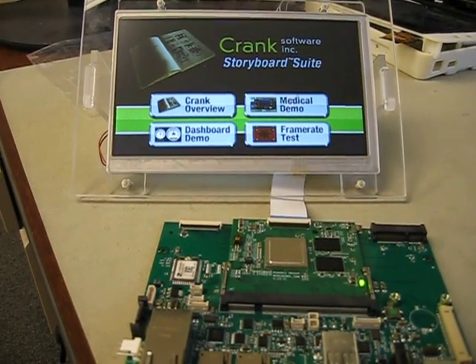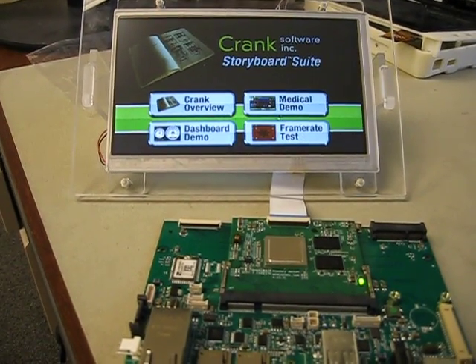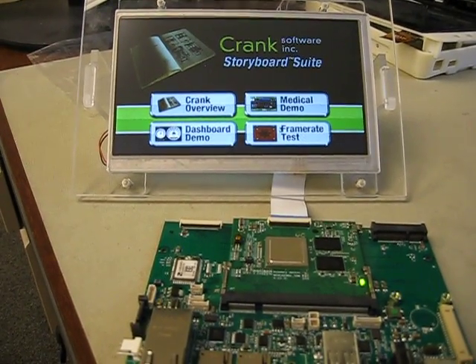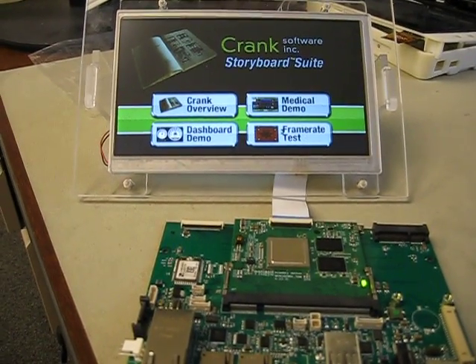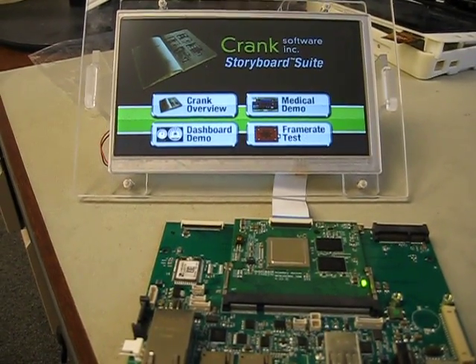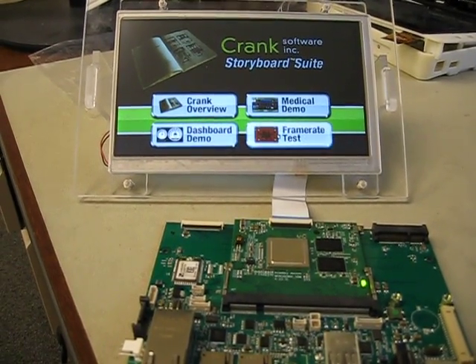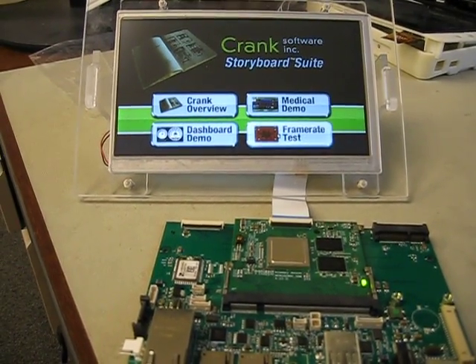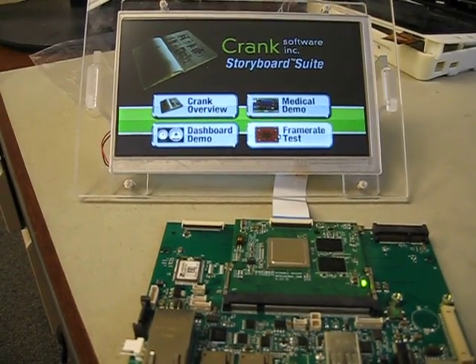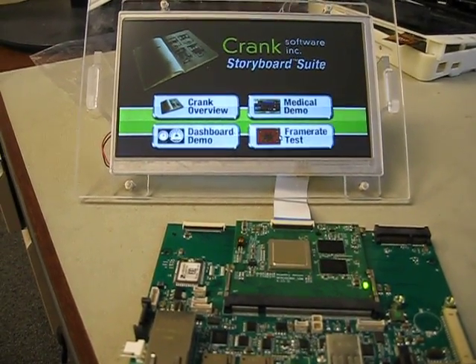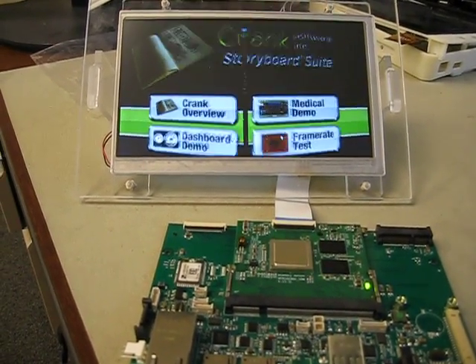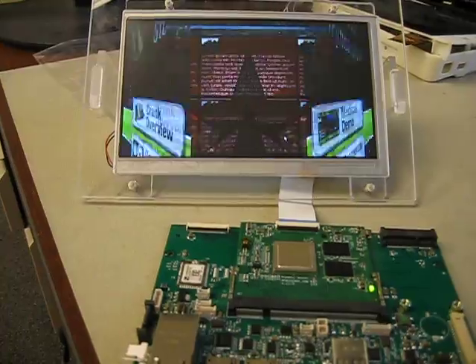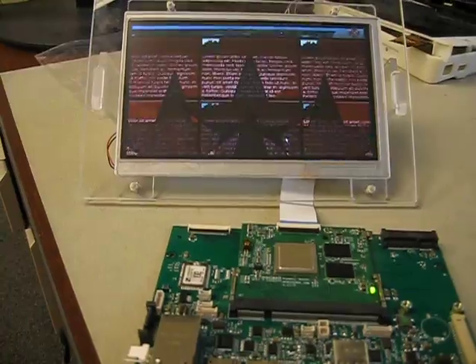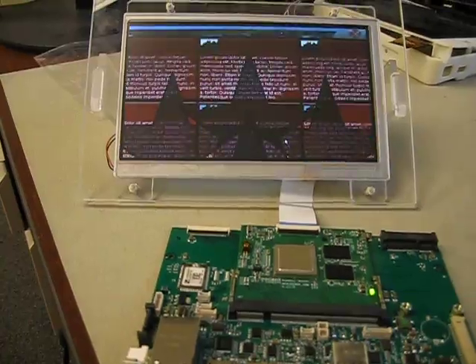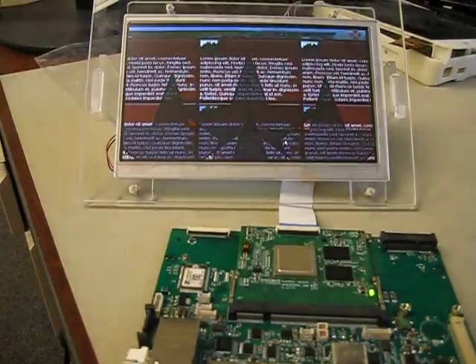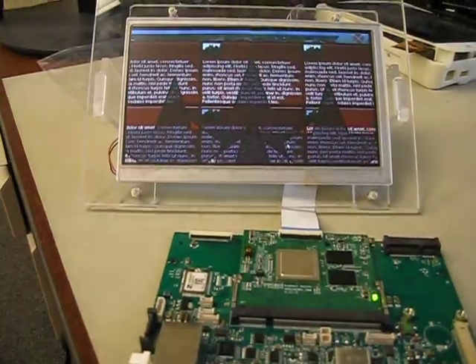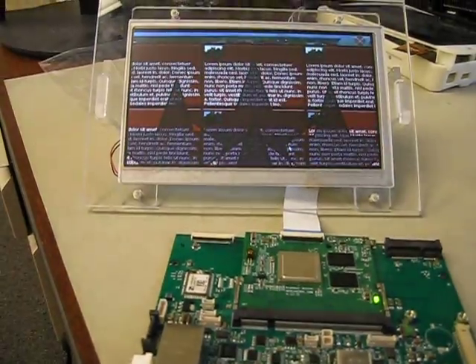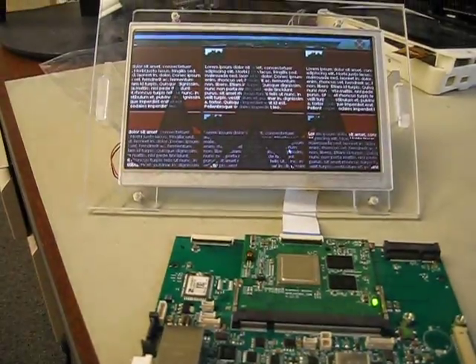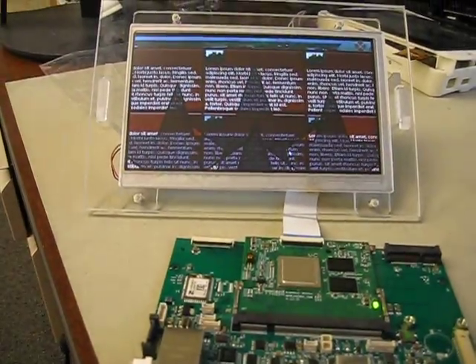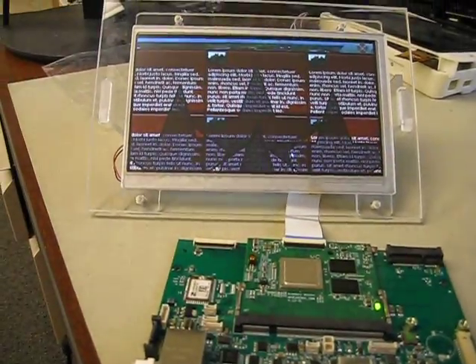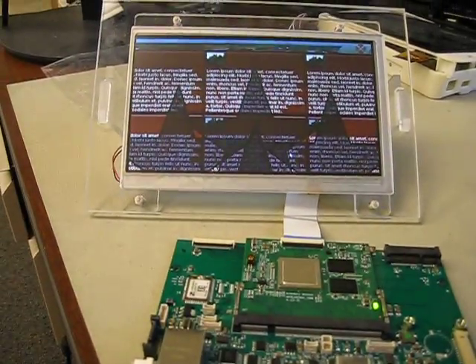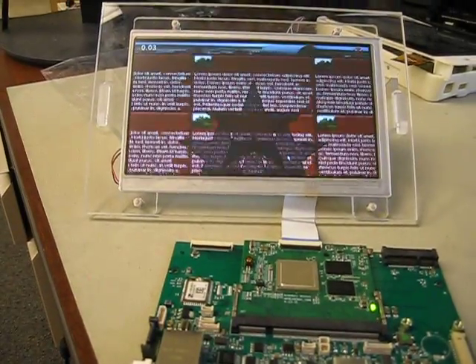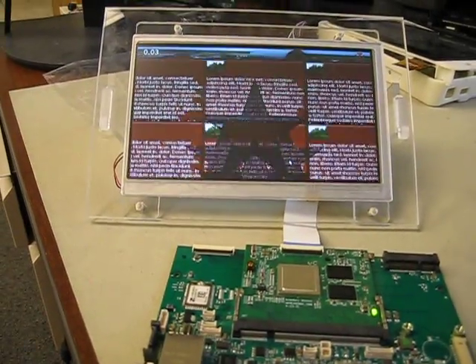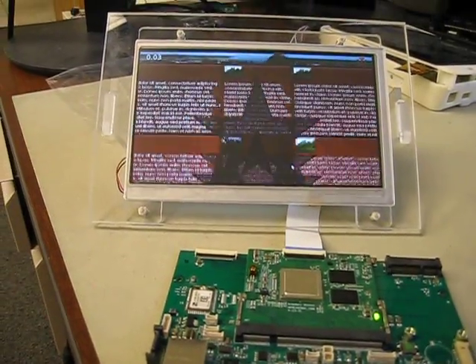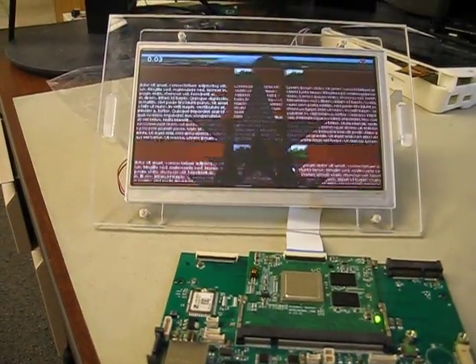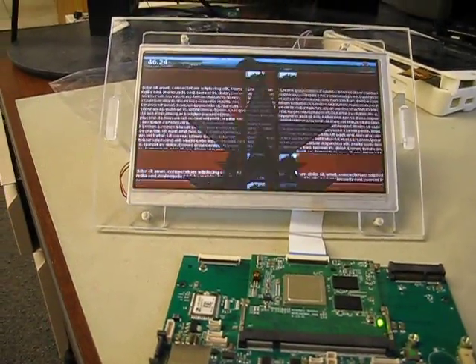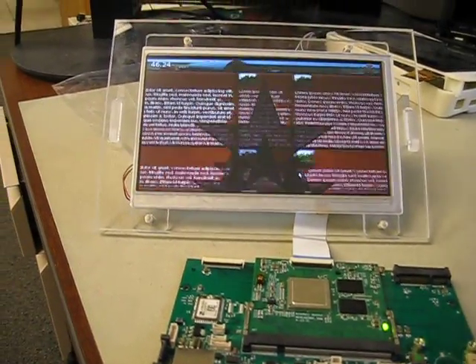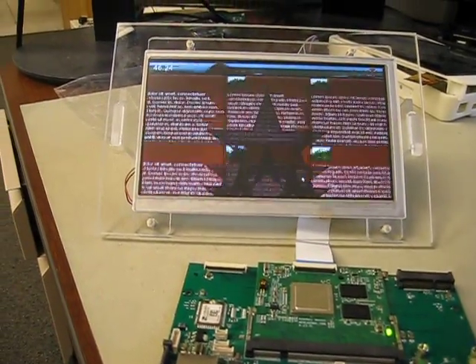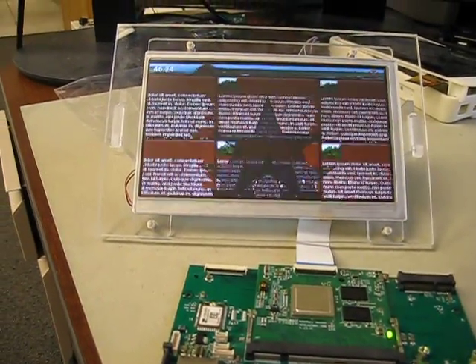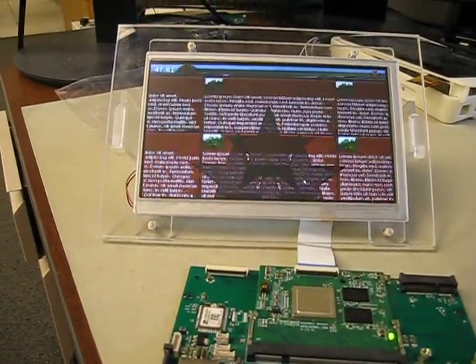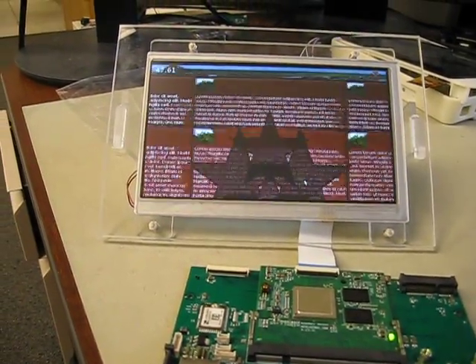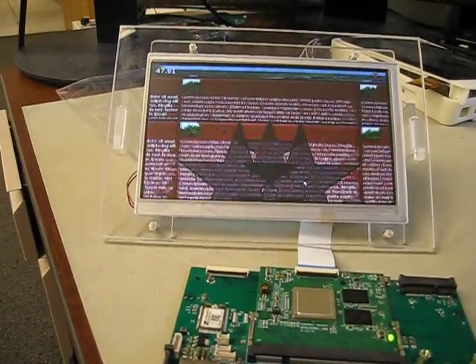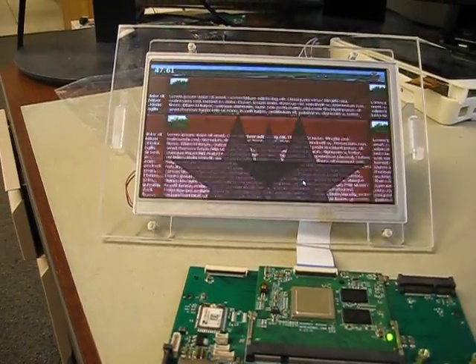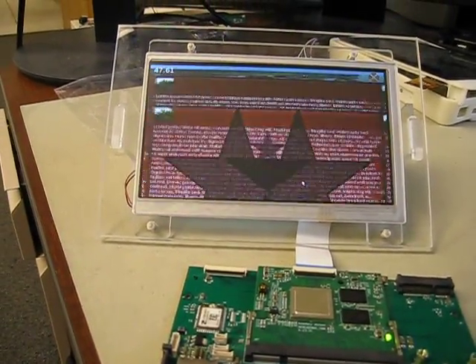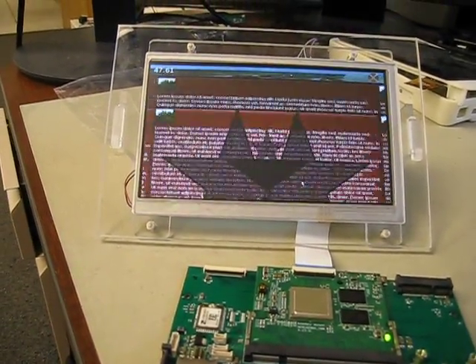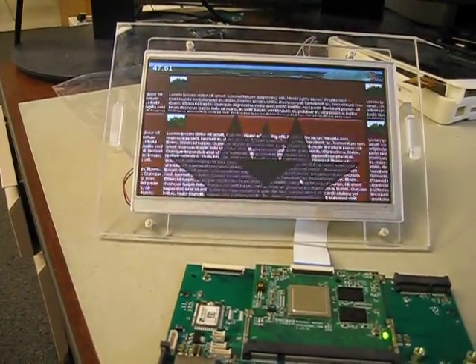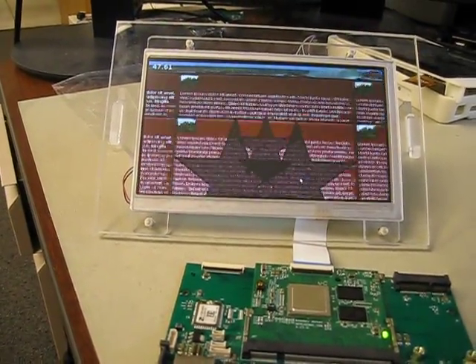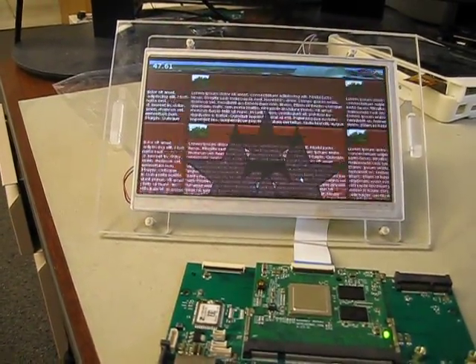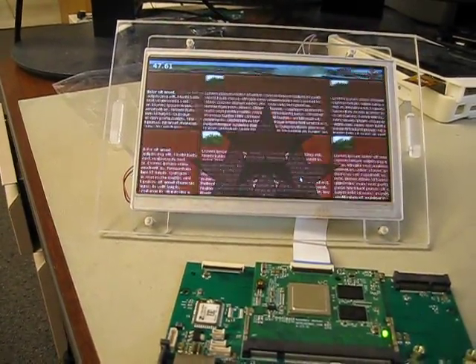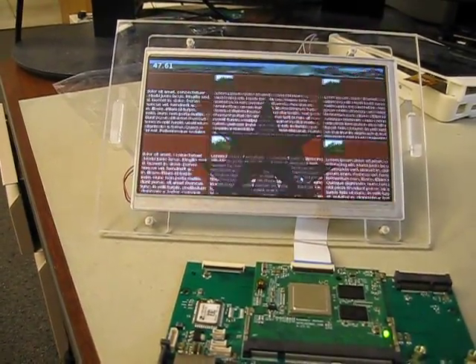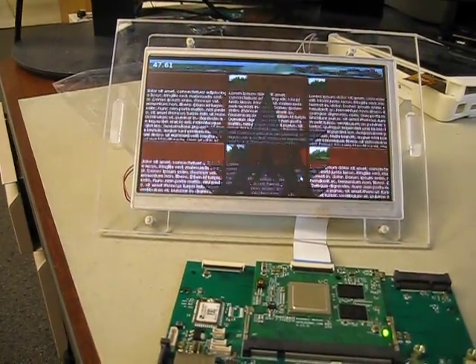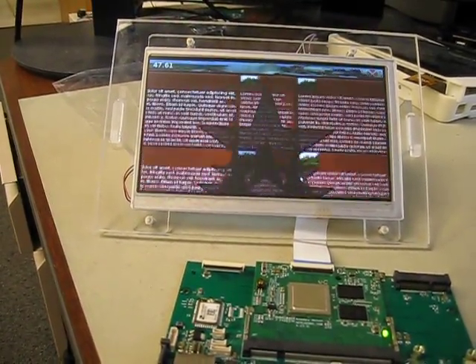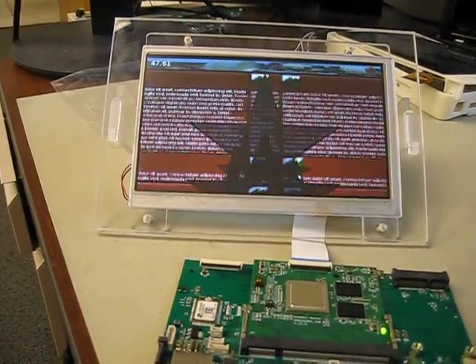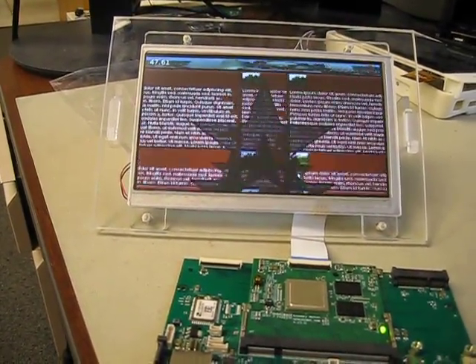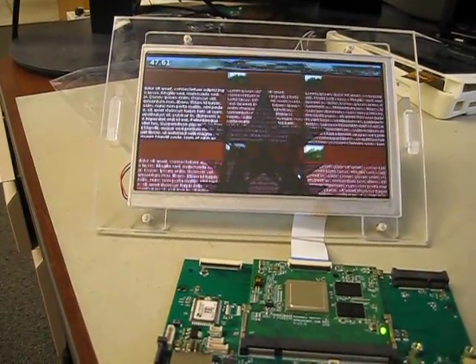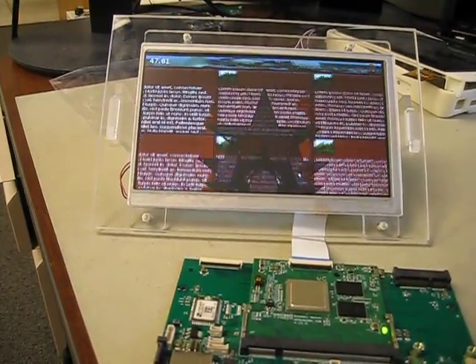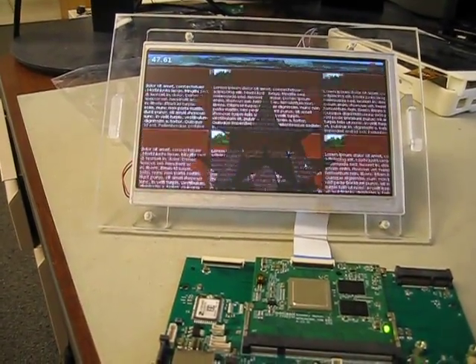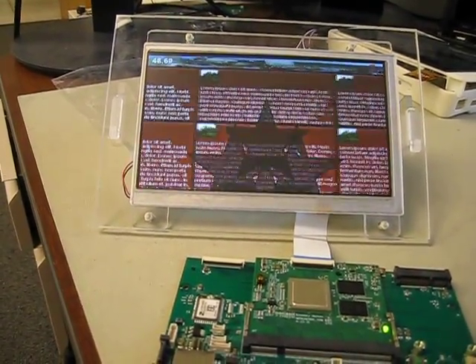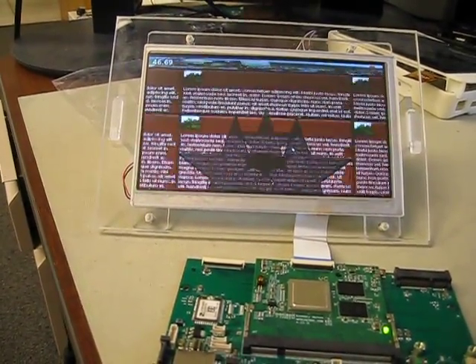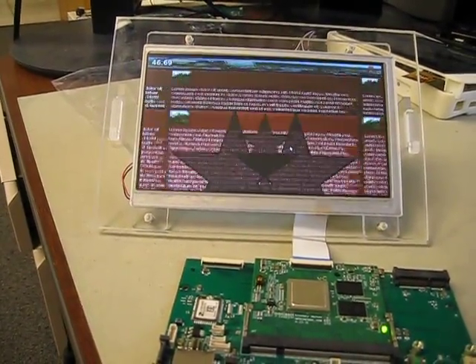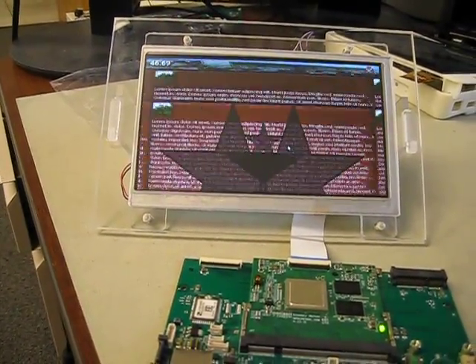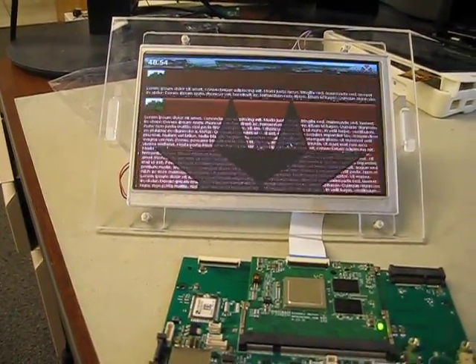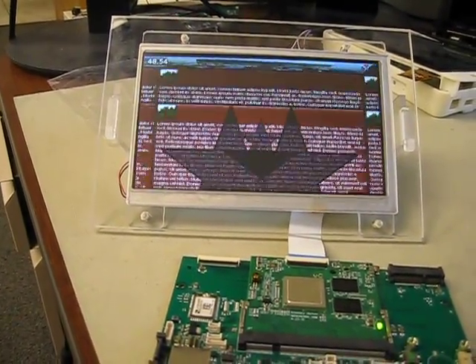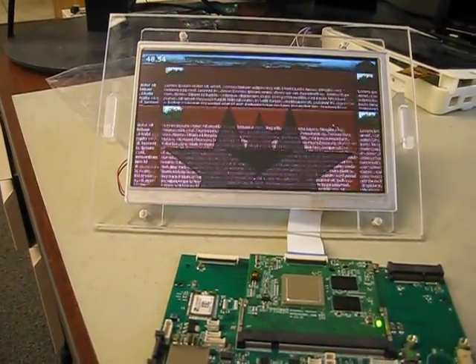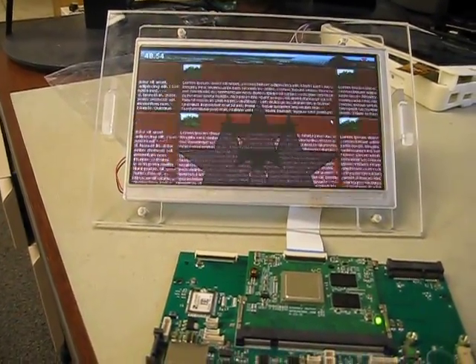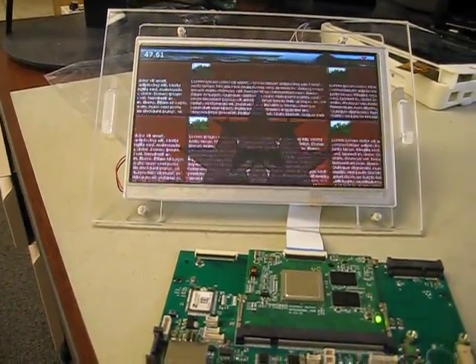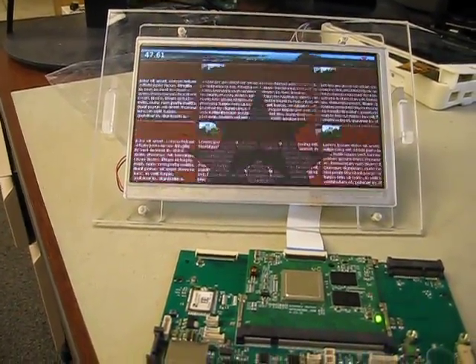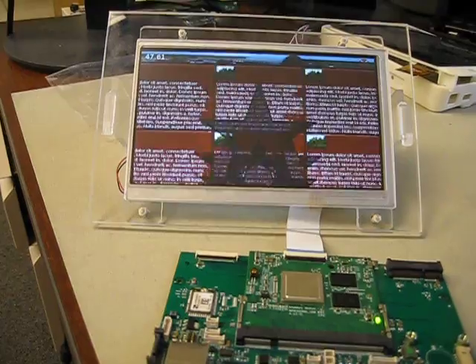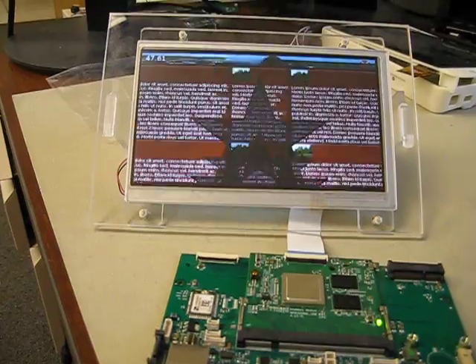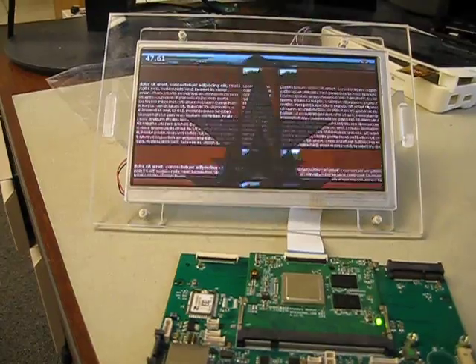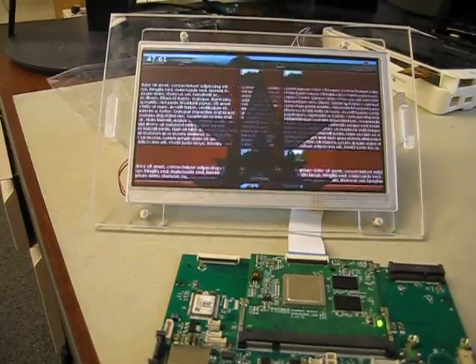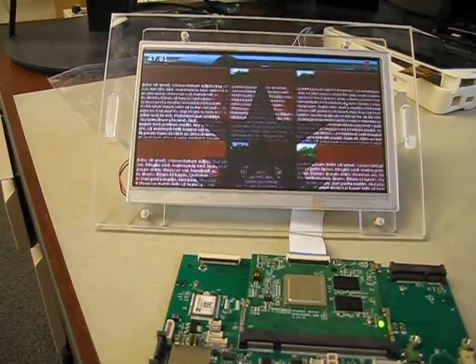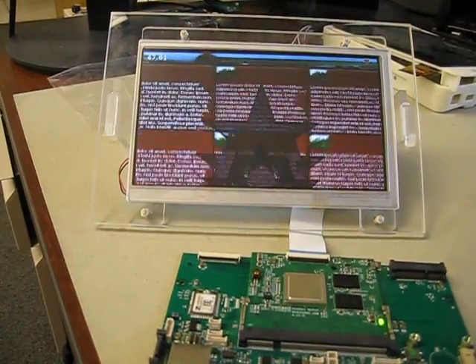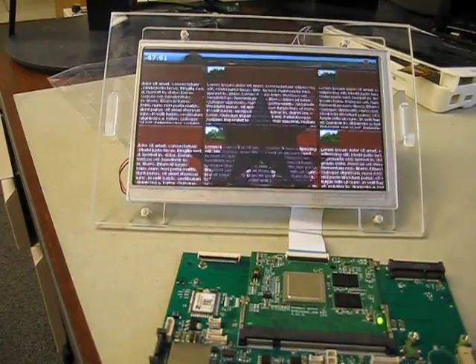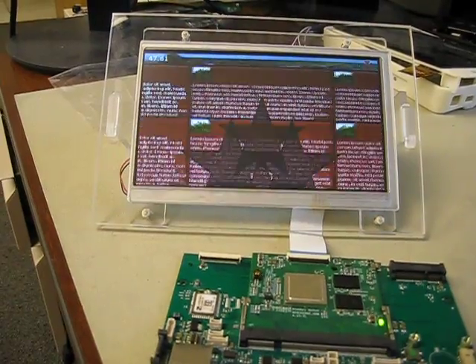And a frame rate test, which shows the frame rate of the i.MX6 processor in real time.